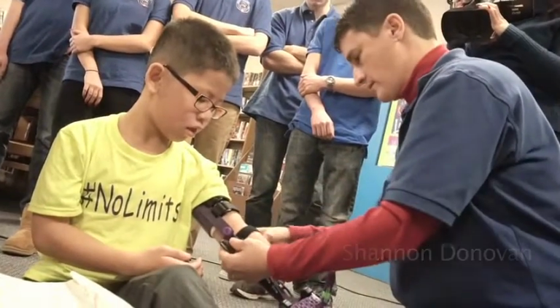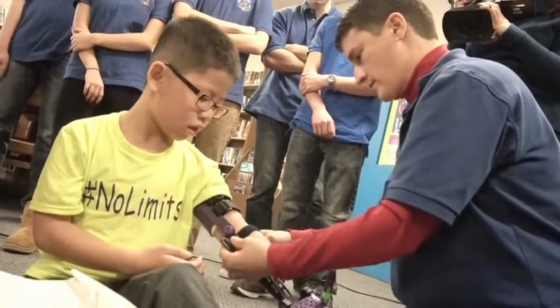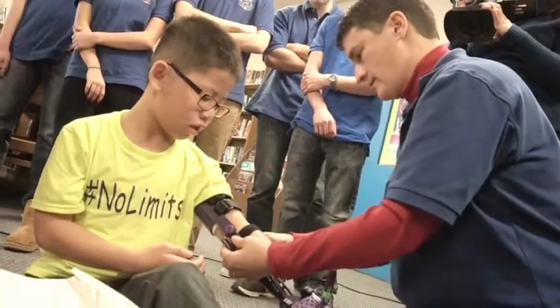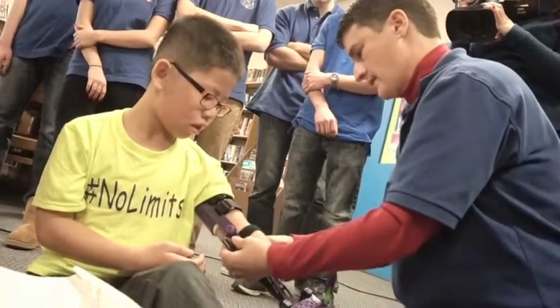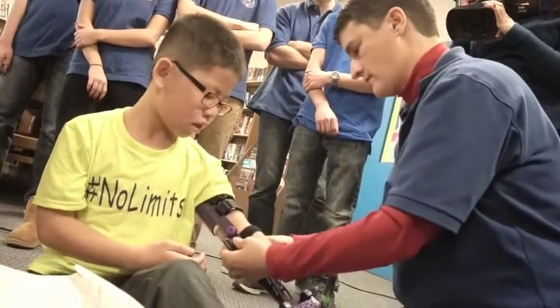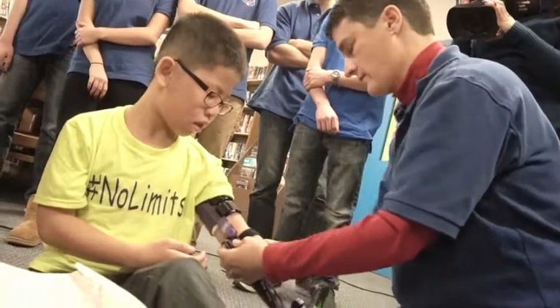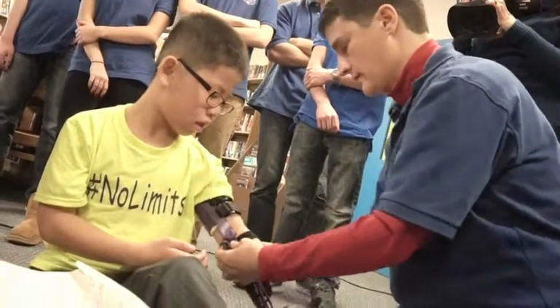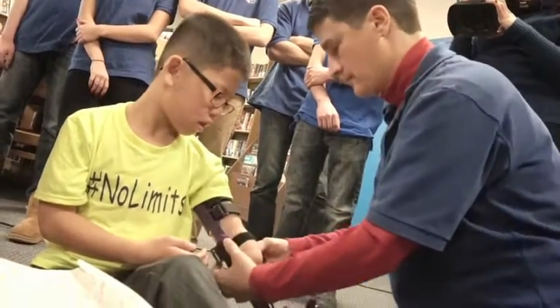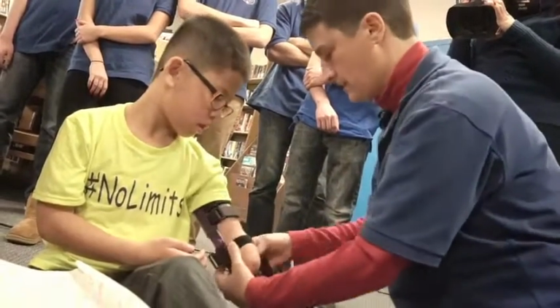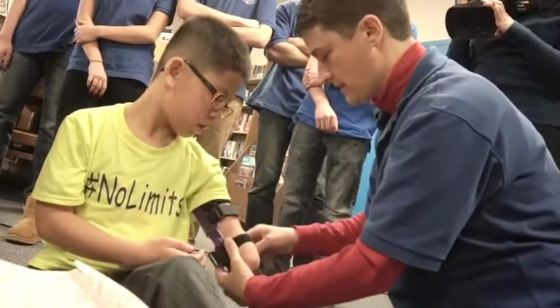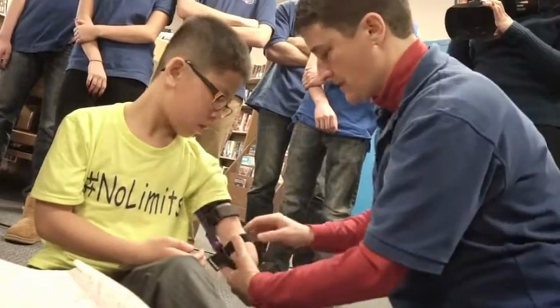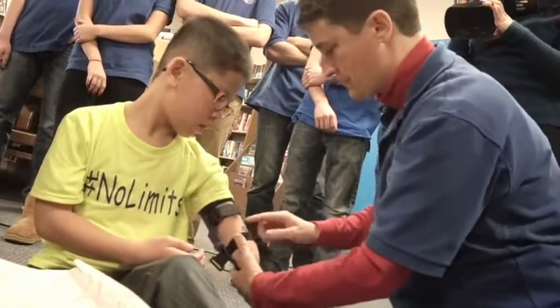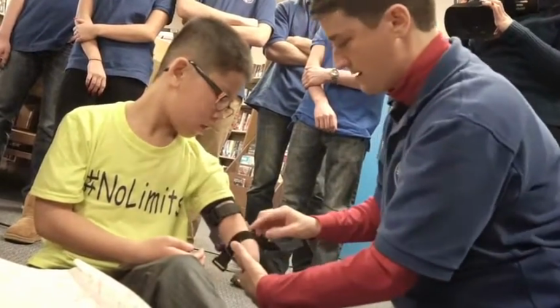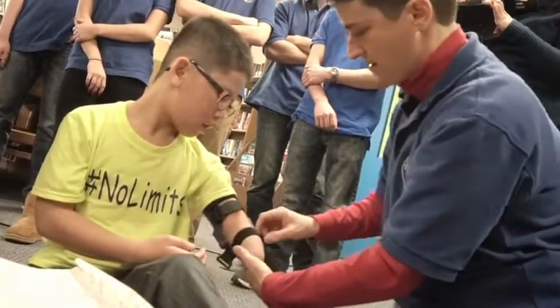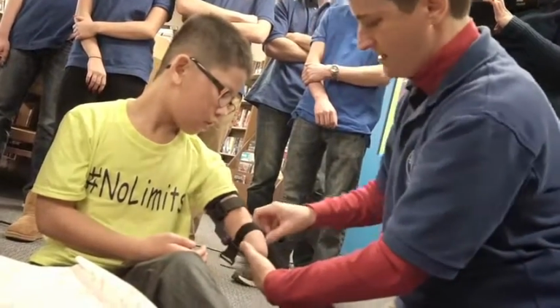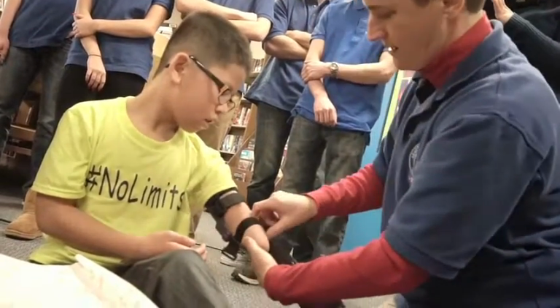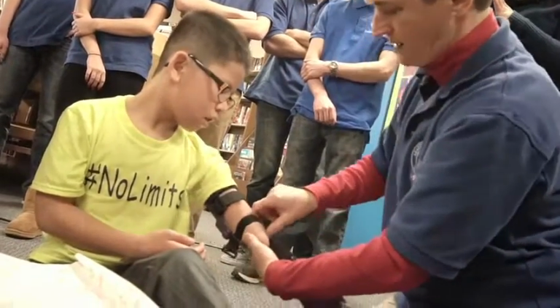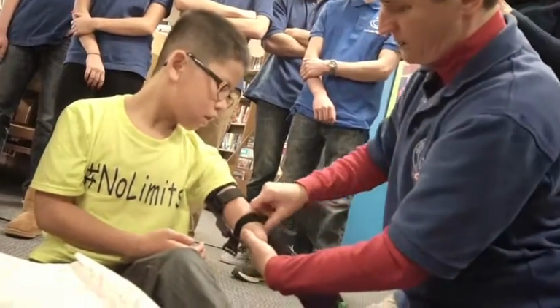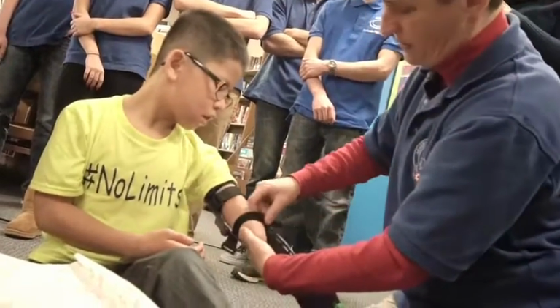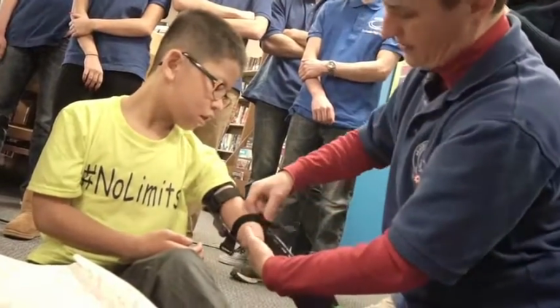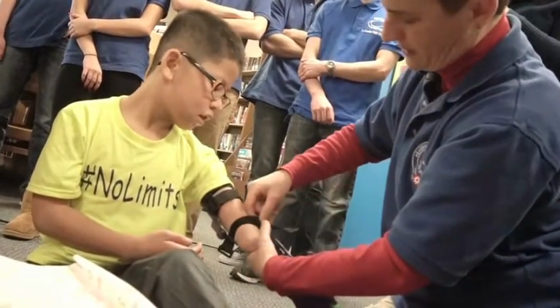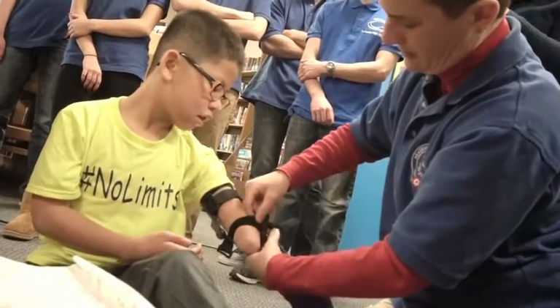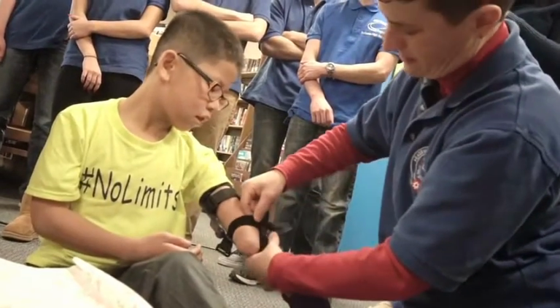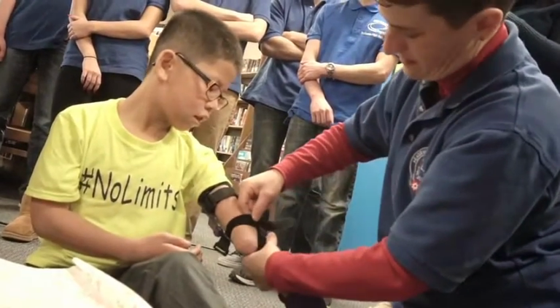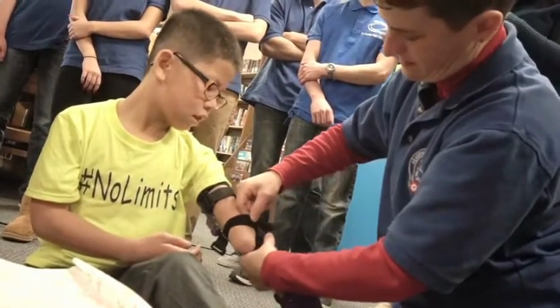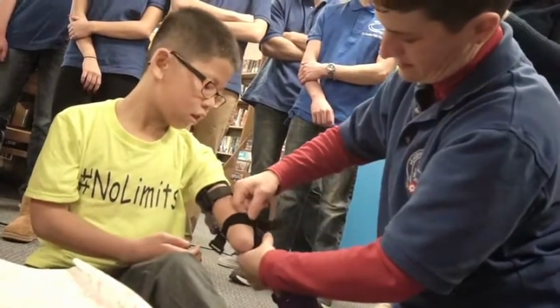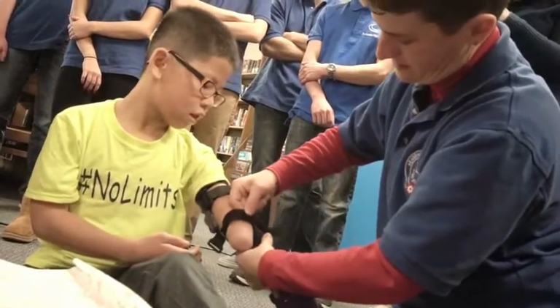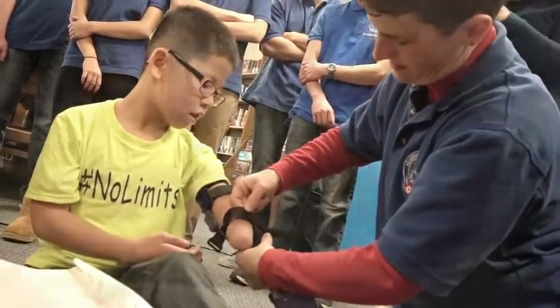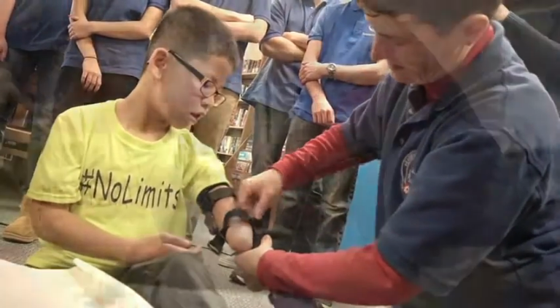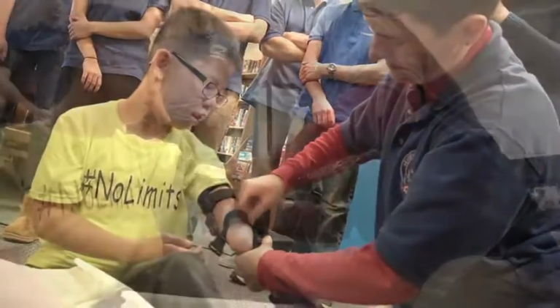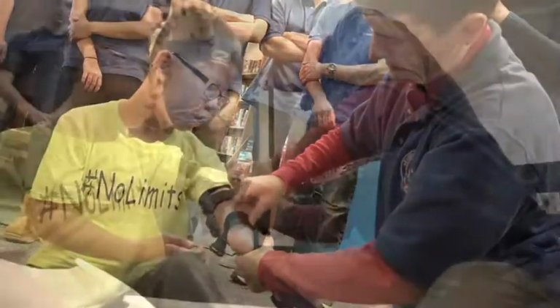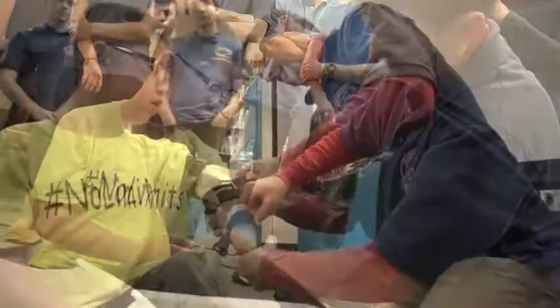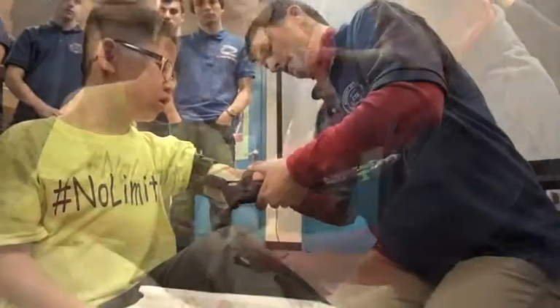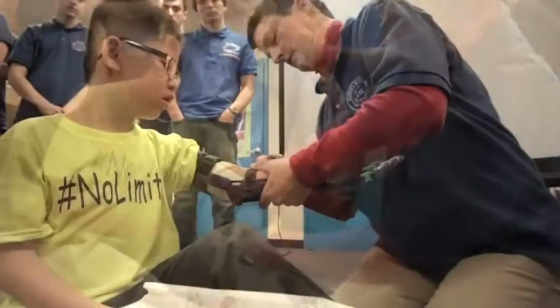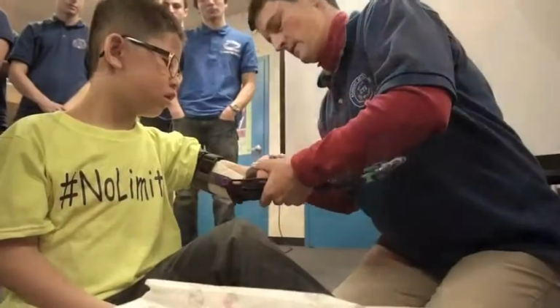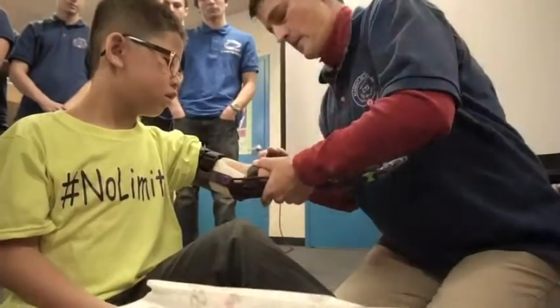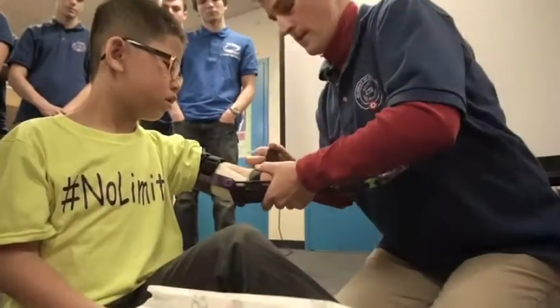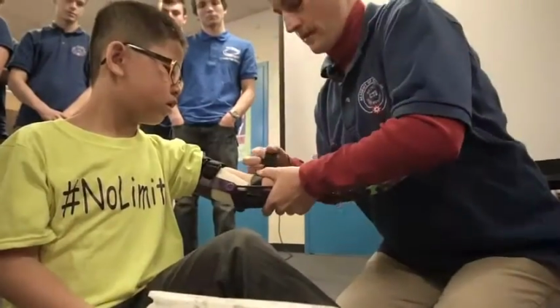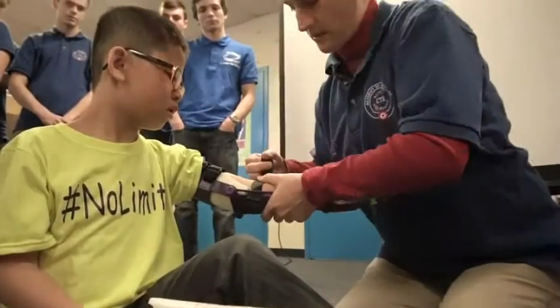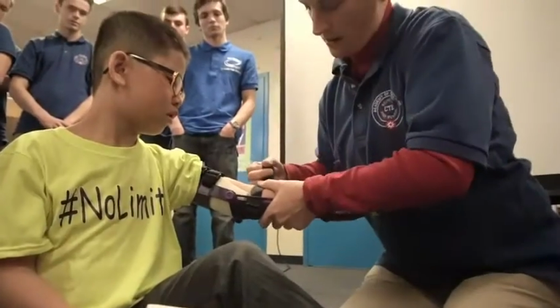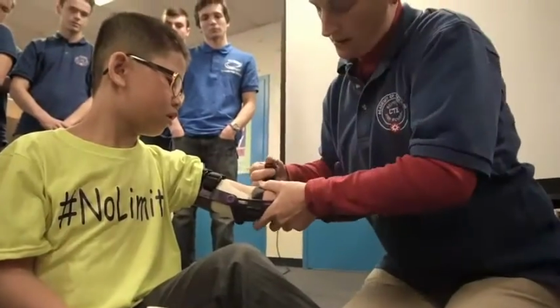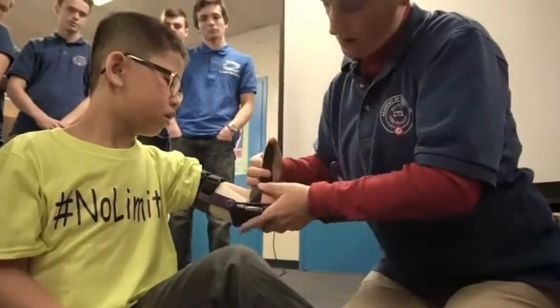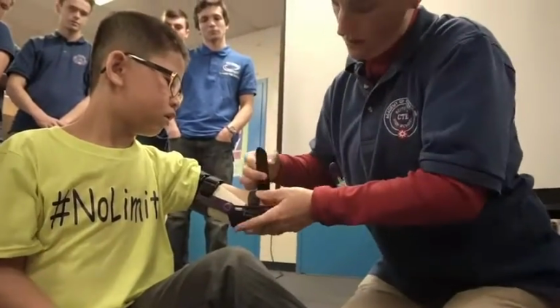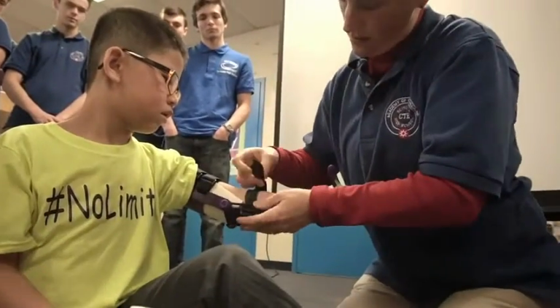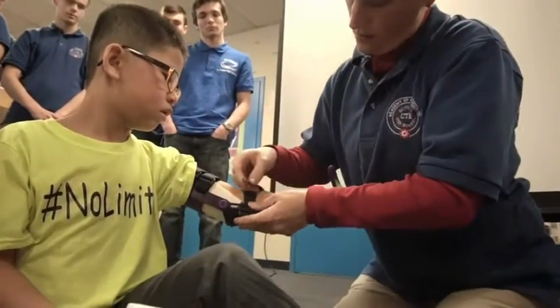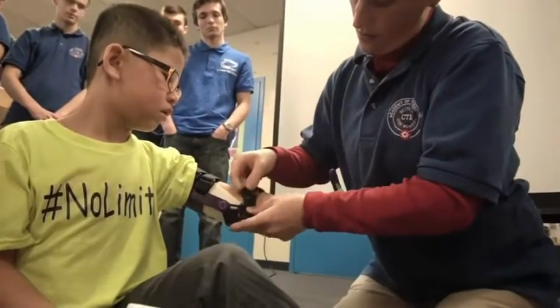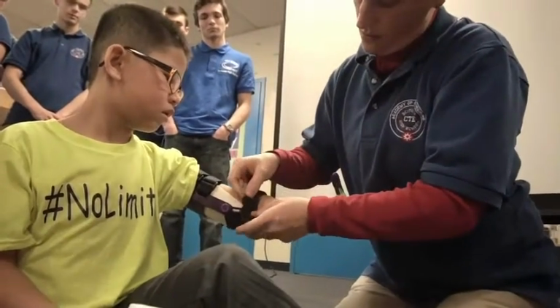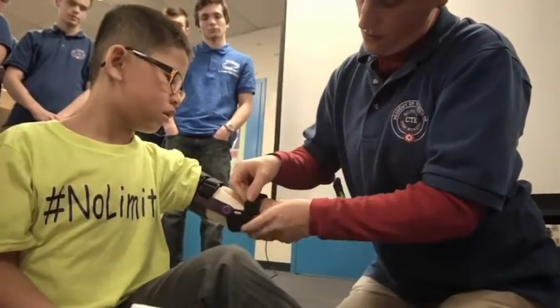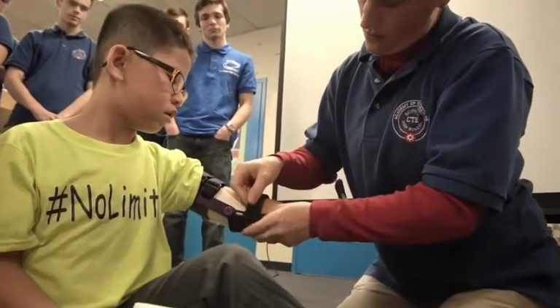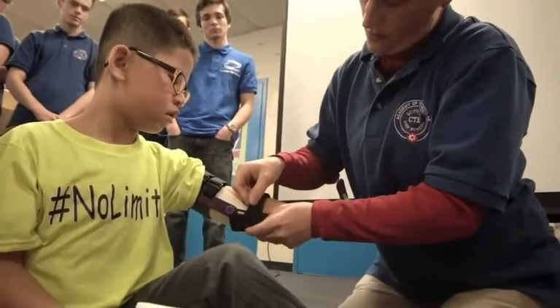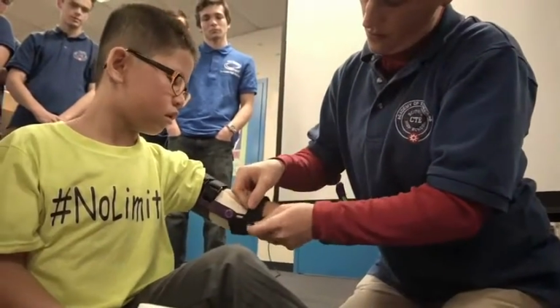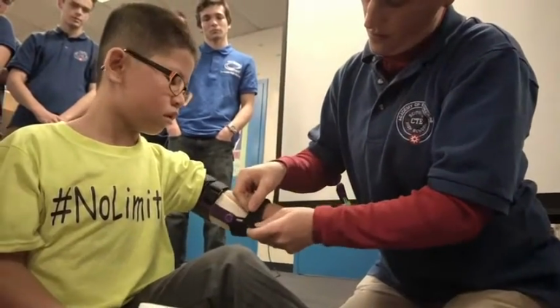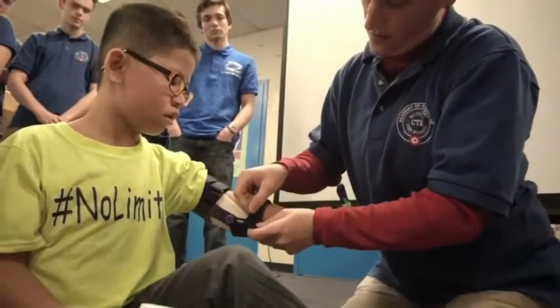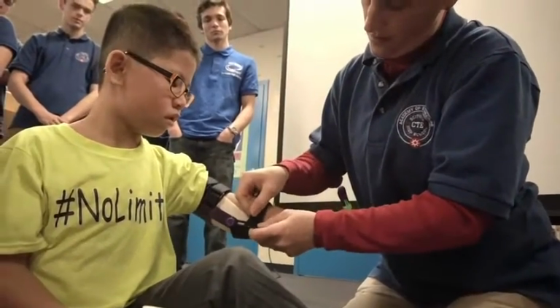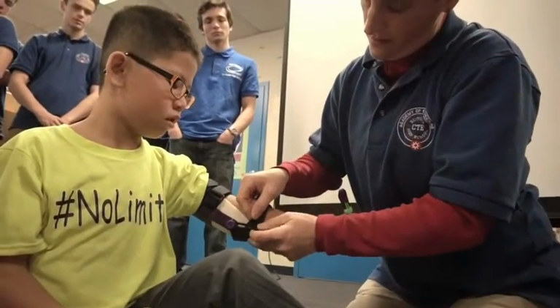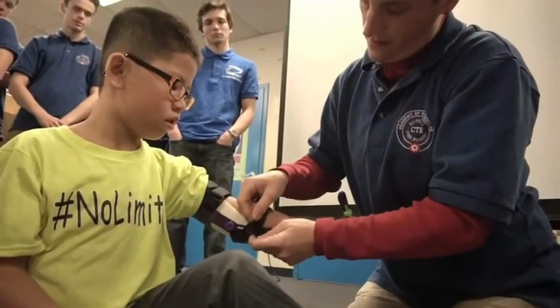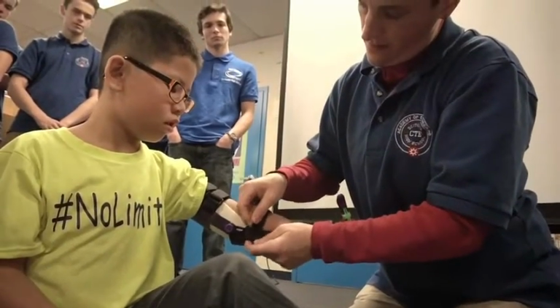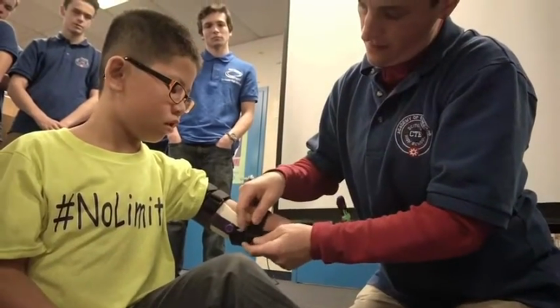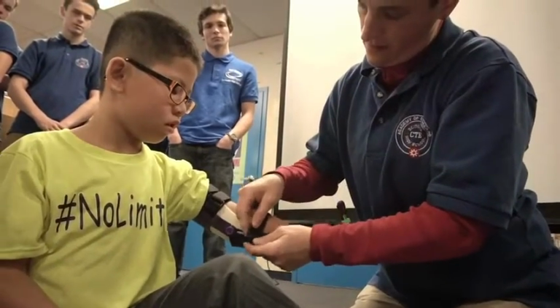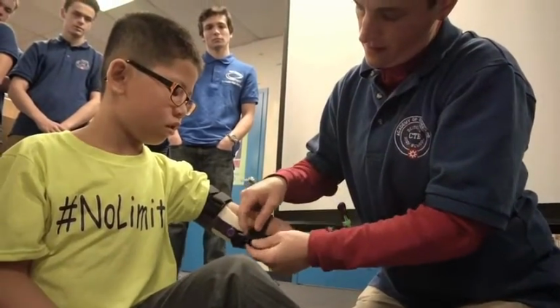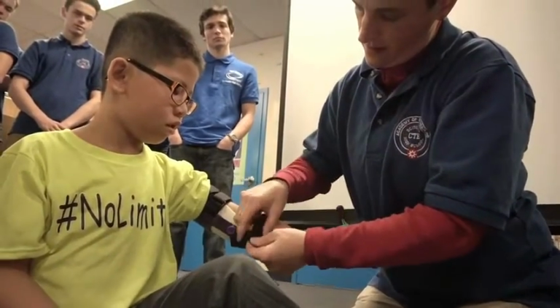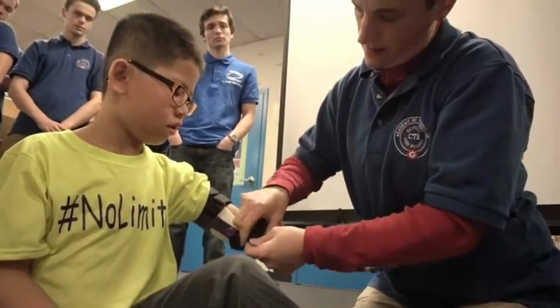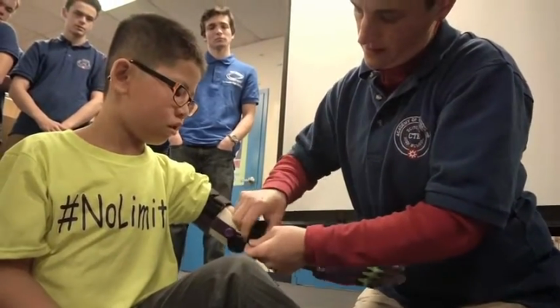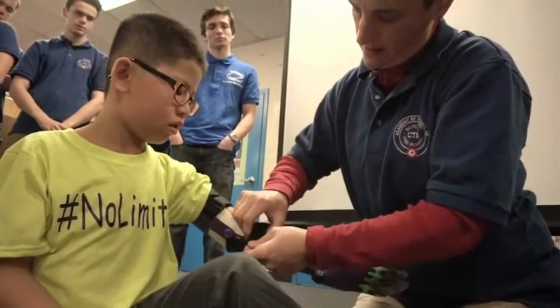Is this one on backwards? Yeah. I've got to pull this one out. This is the part that's going to want to be tightest.